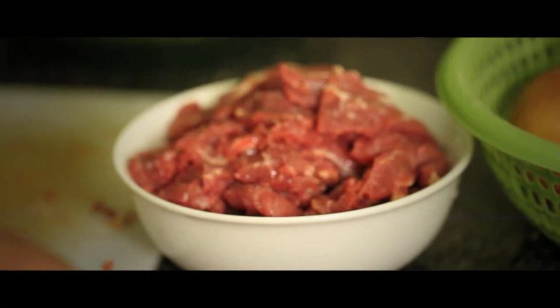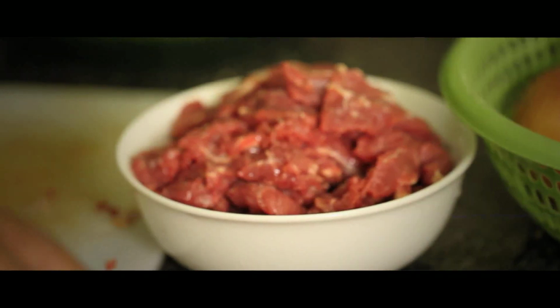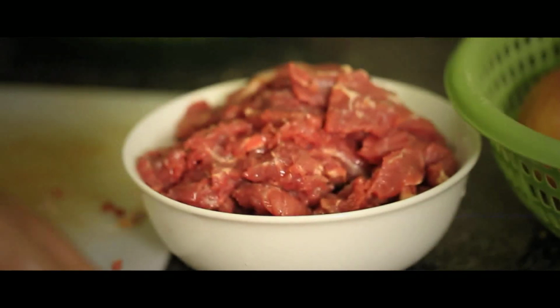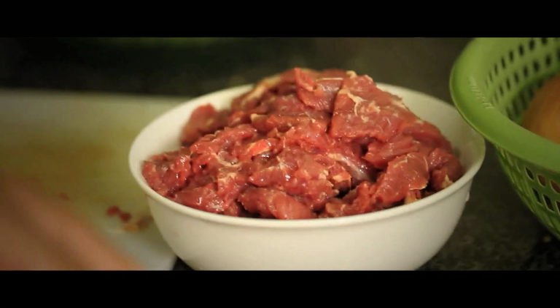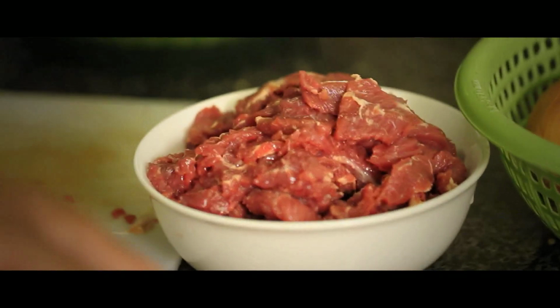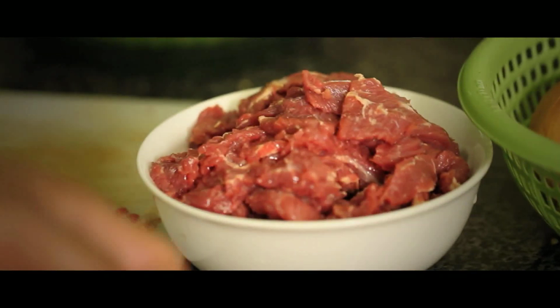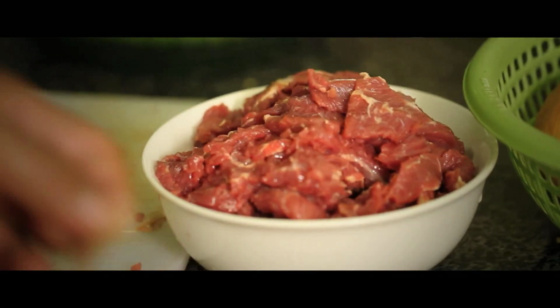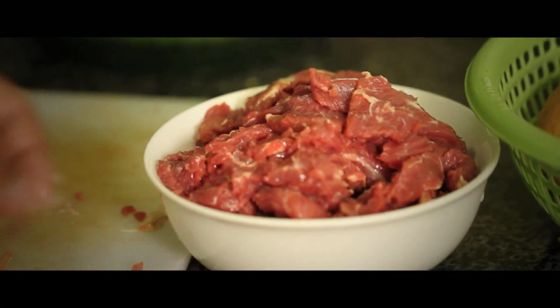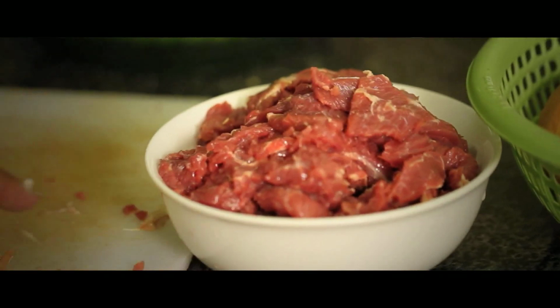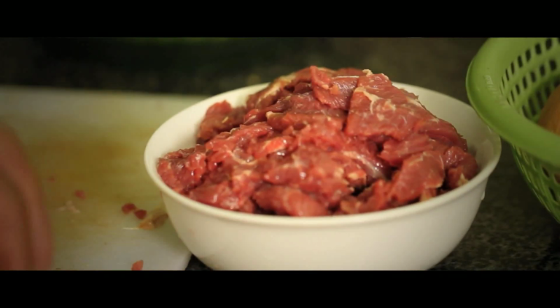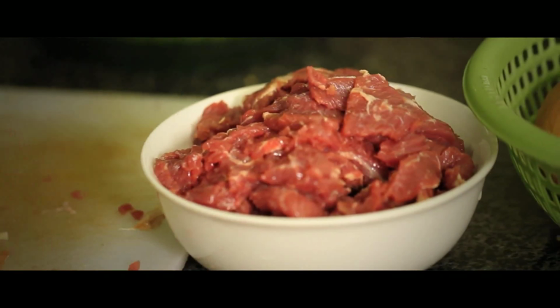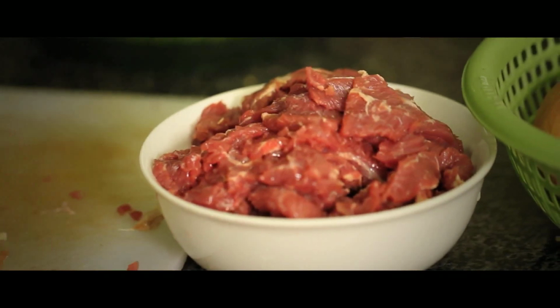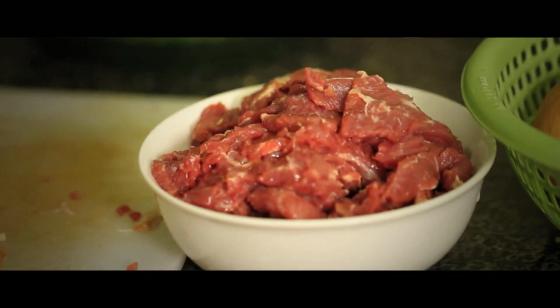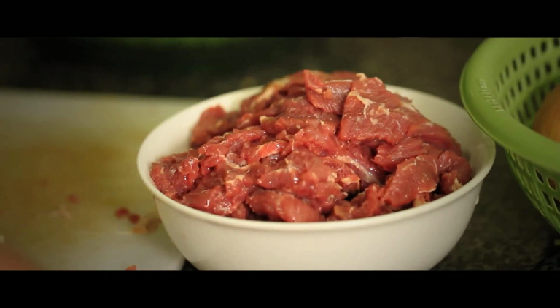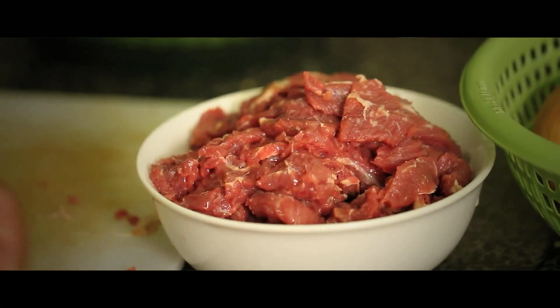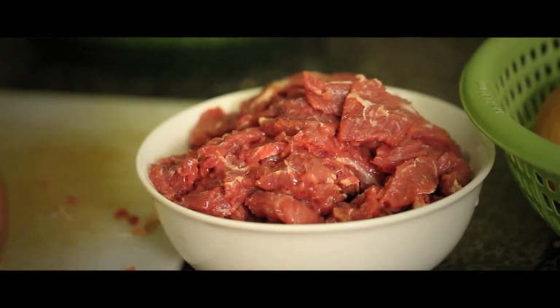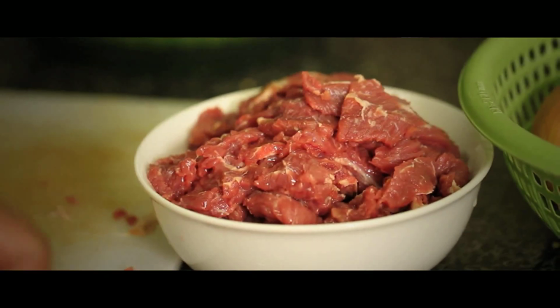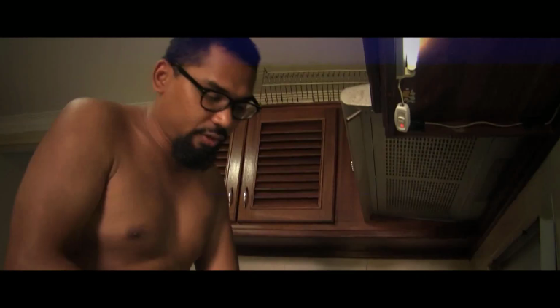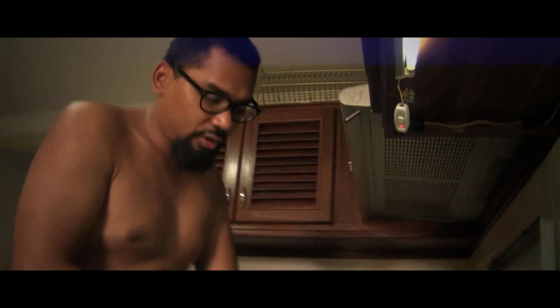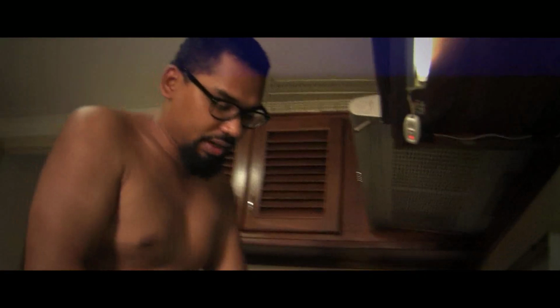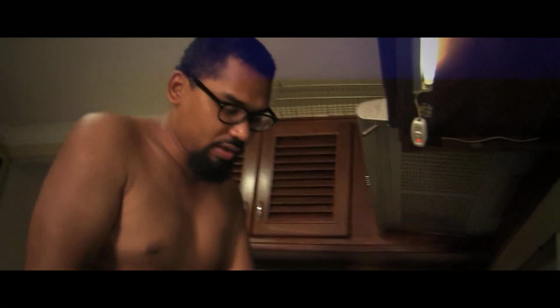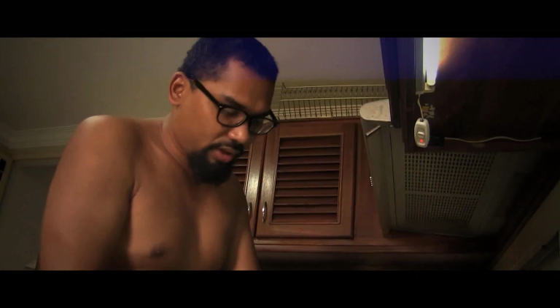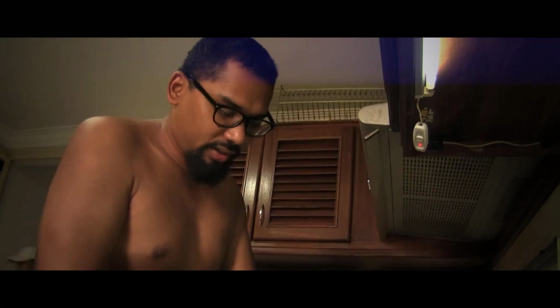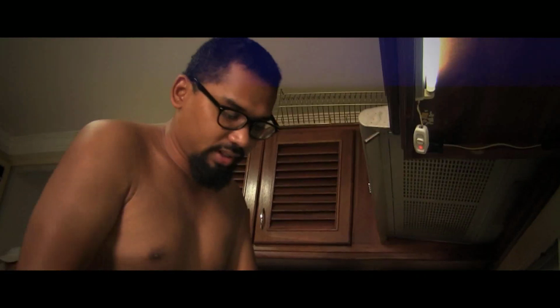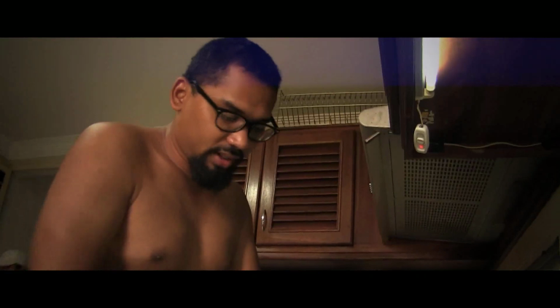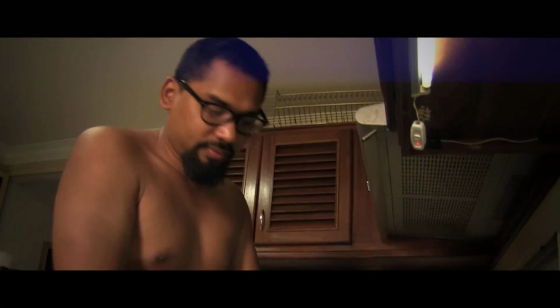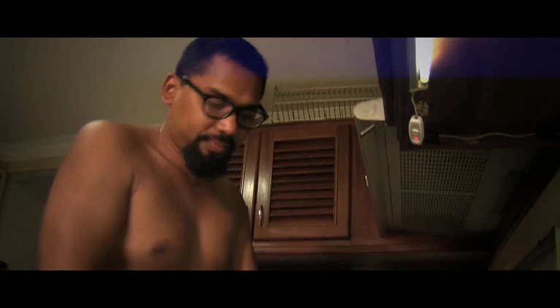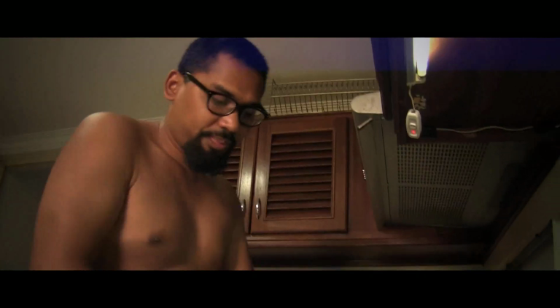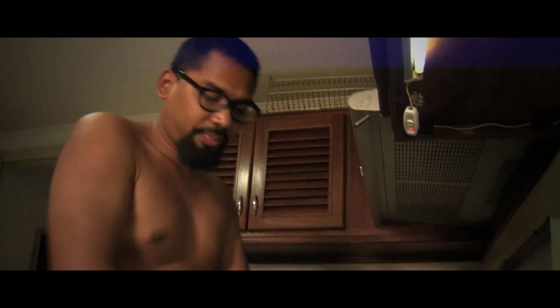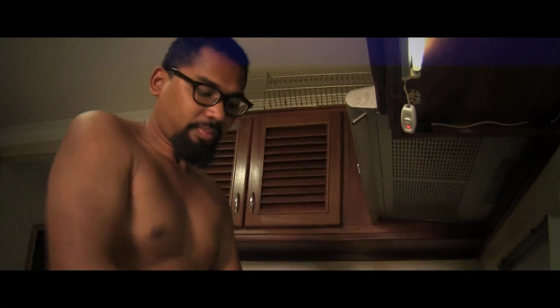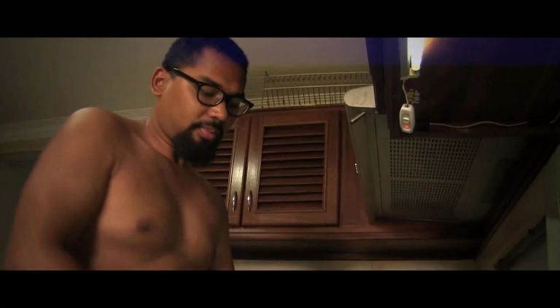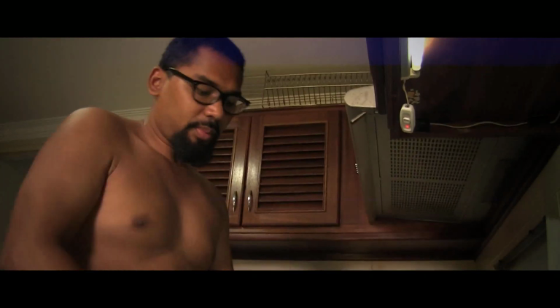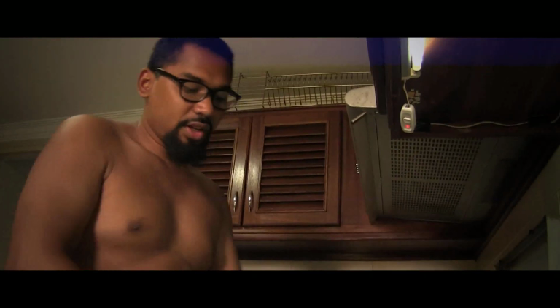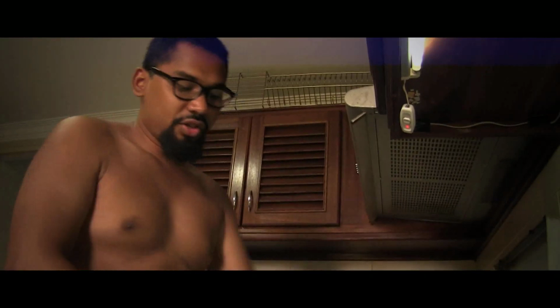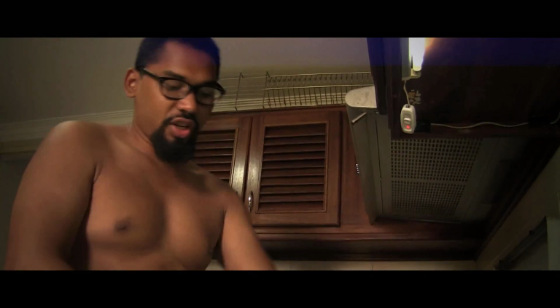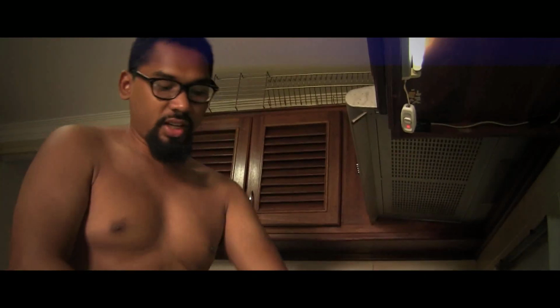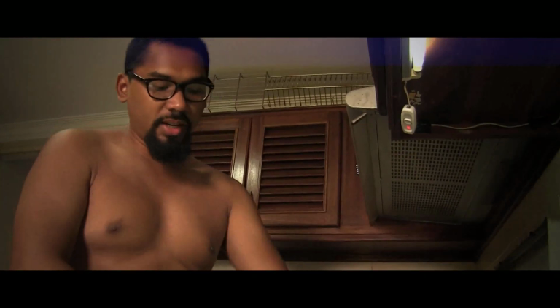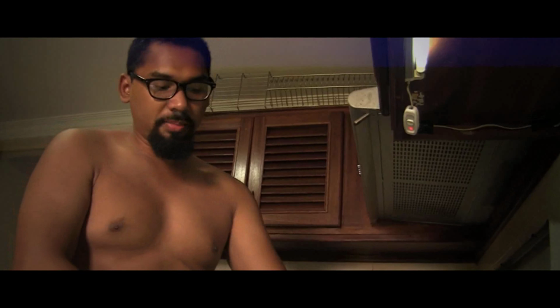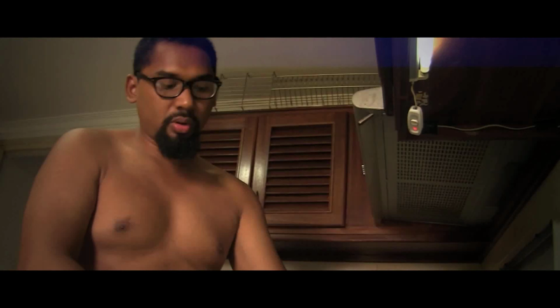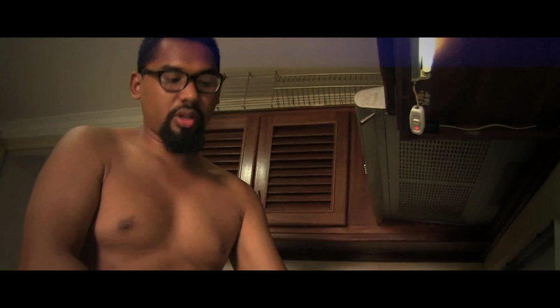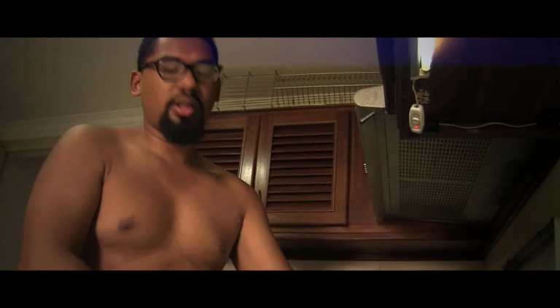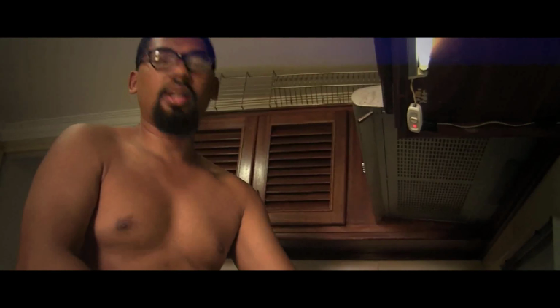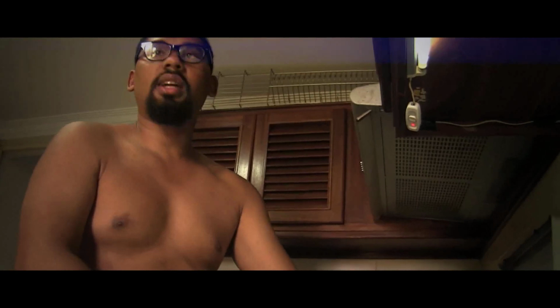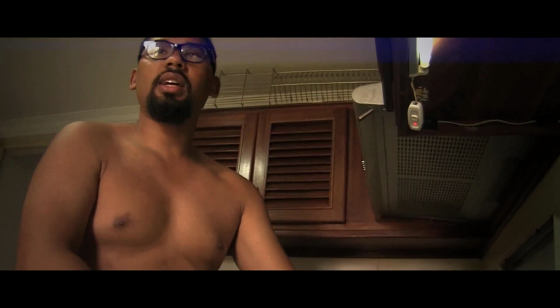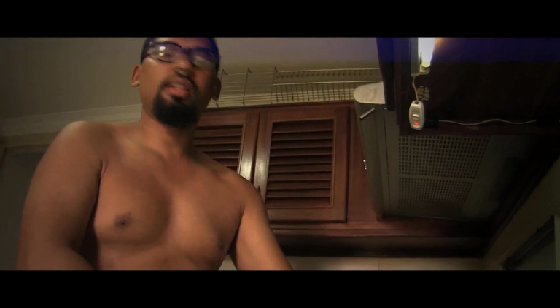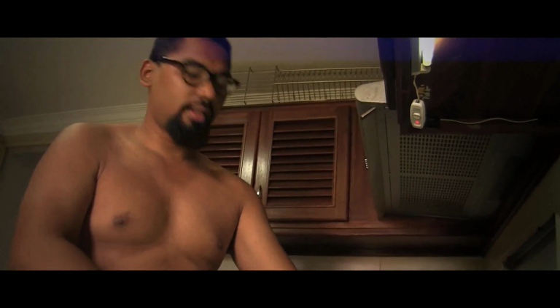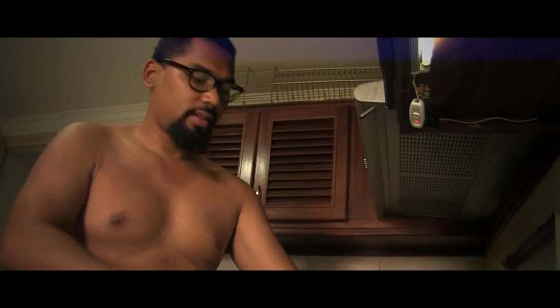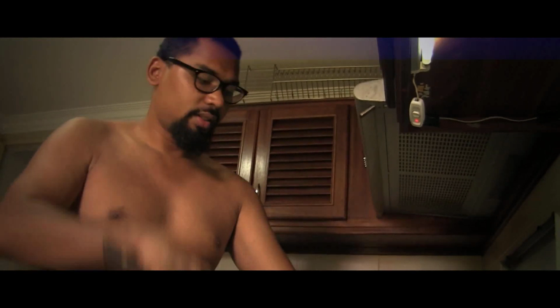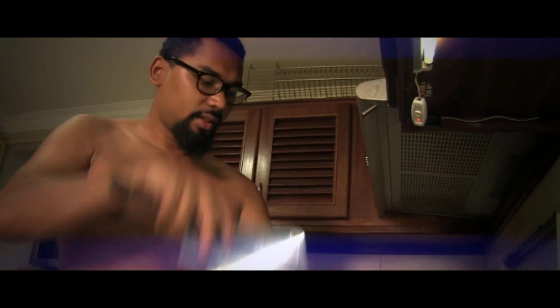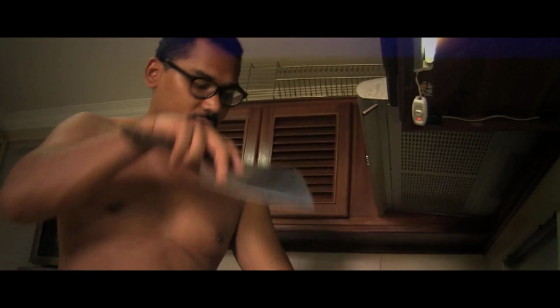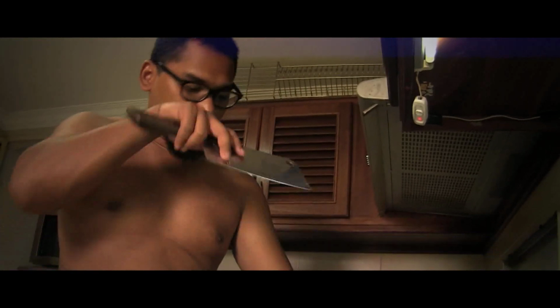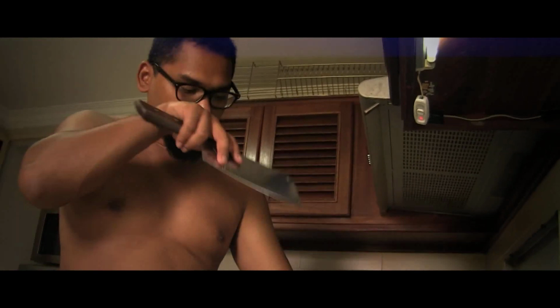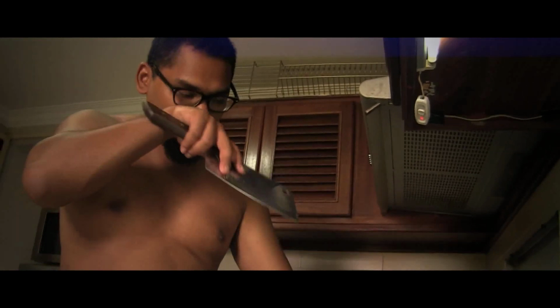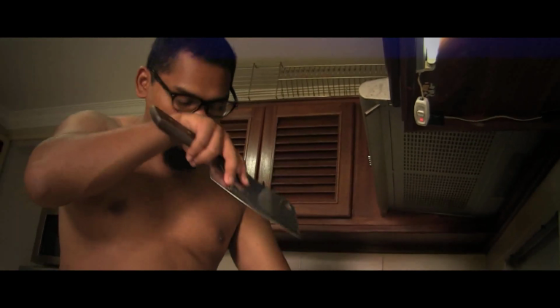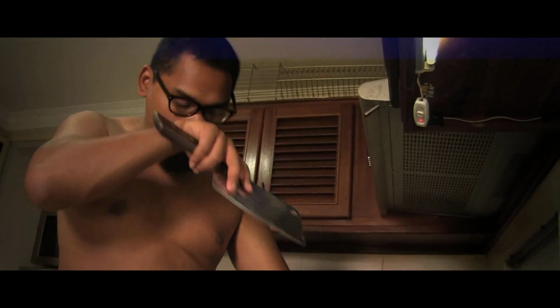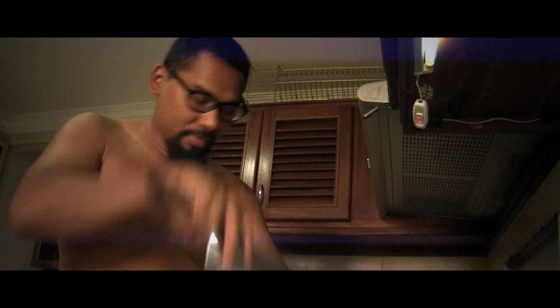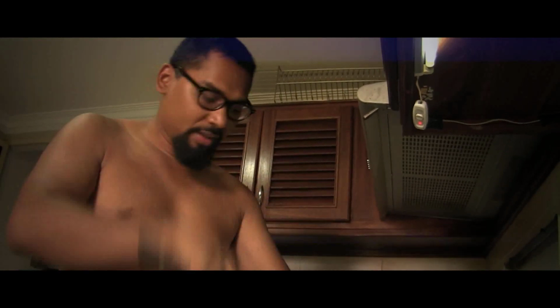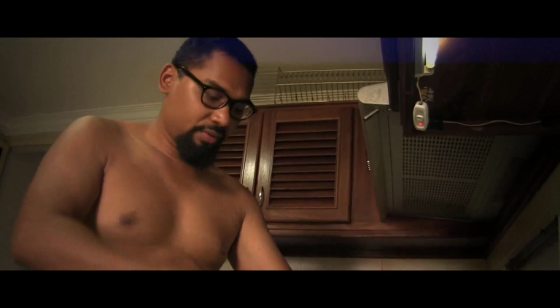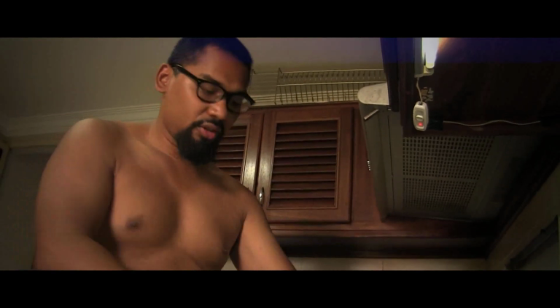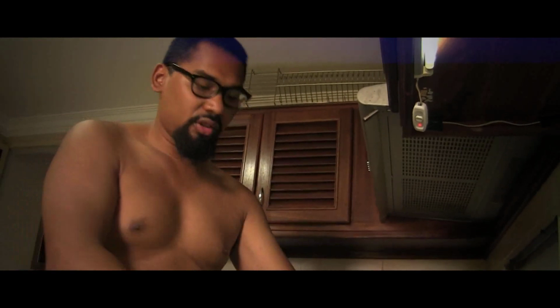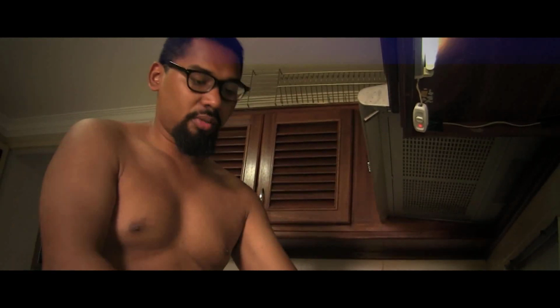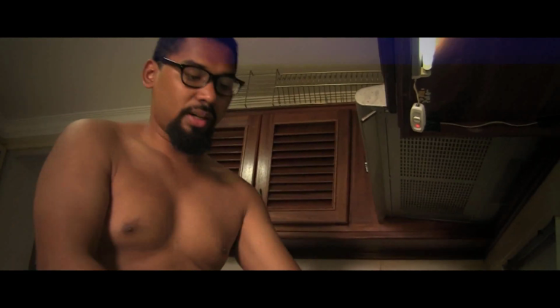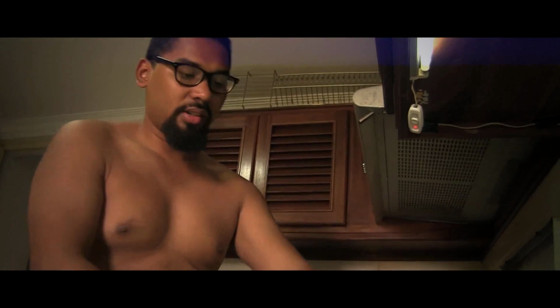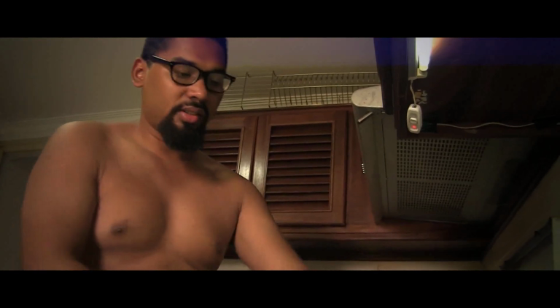Beef is okay — it can touch any food, right? You won't get sick. Chicken and pork, on the other hand, you don't want to mess with those, because of bacteria.